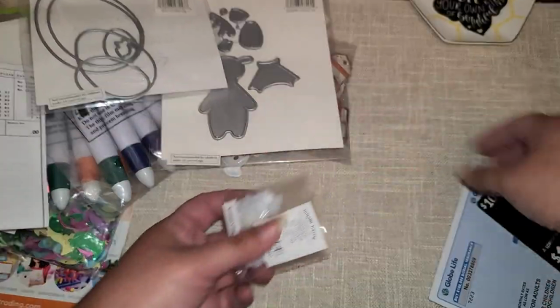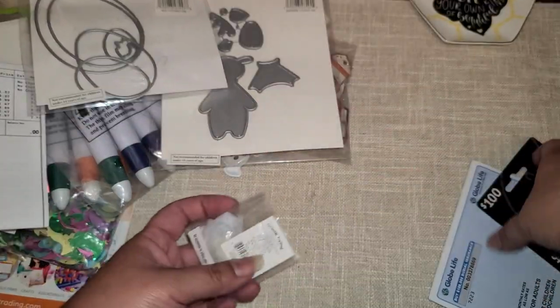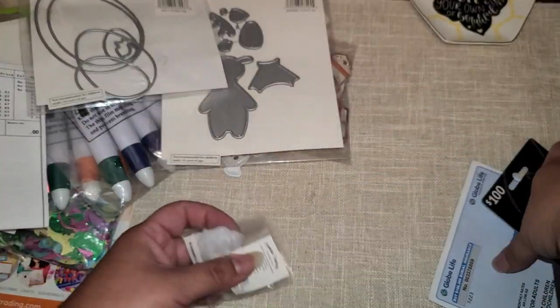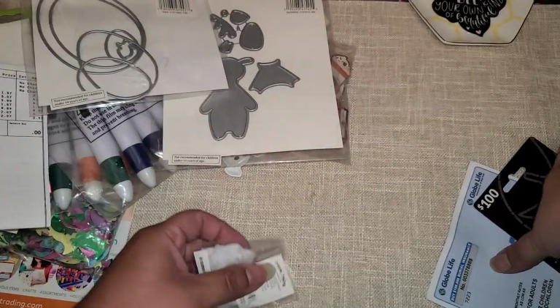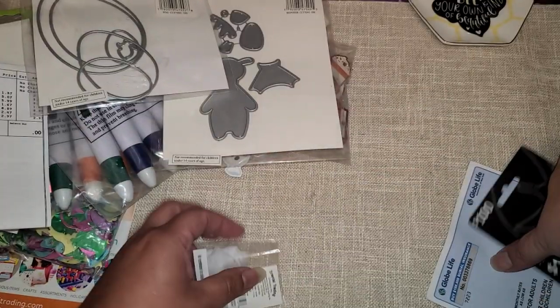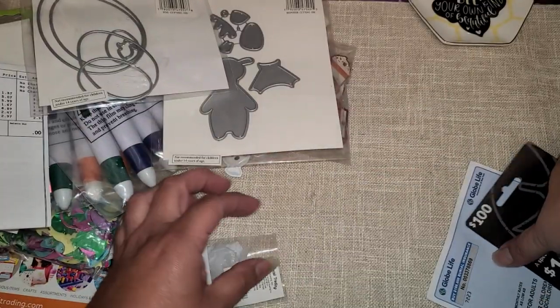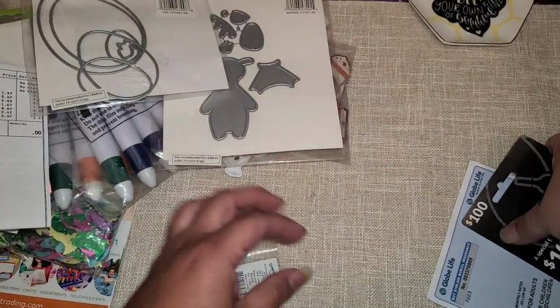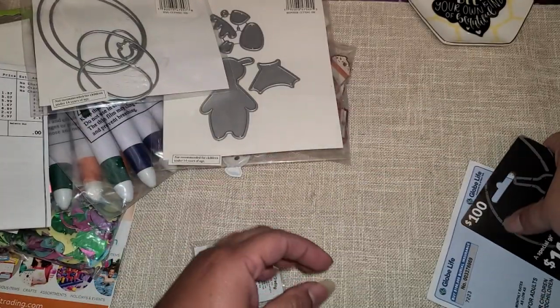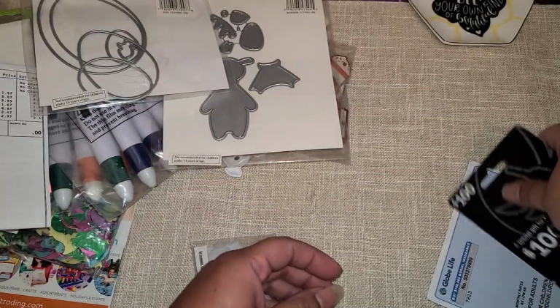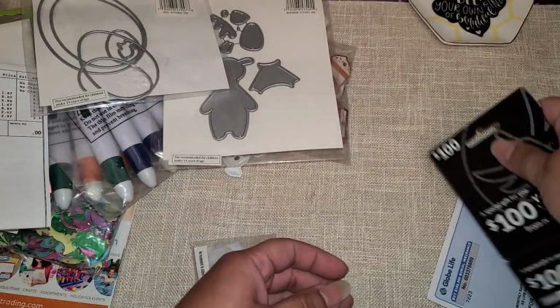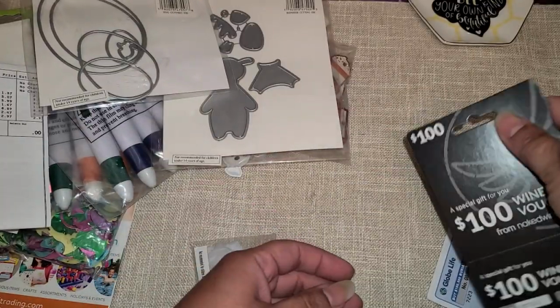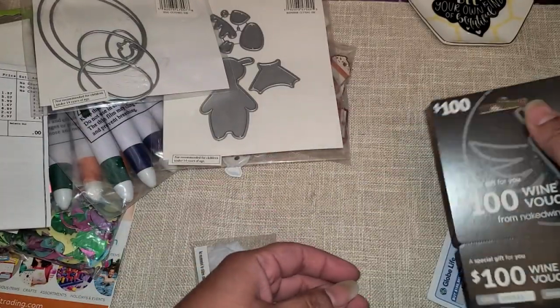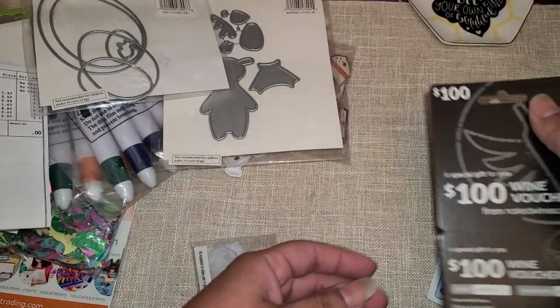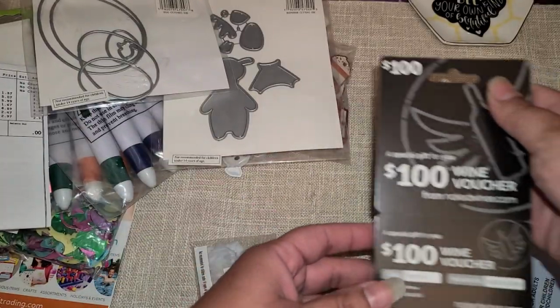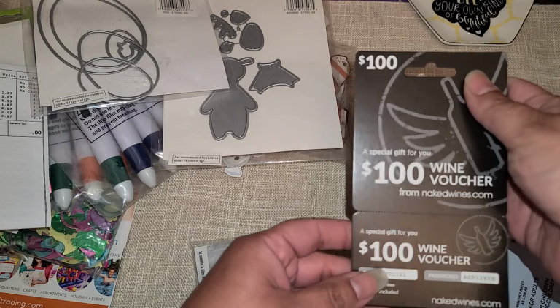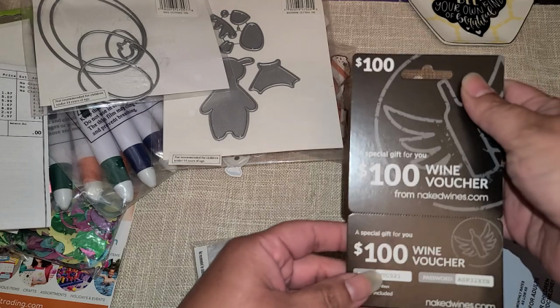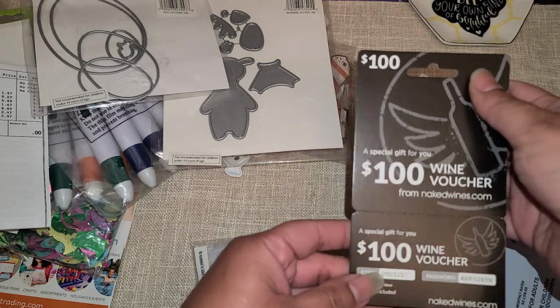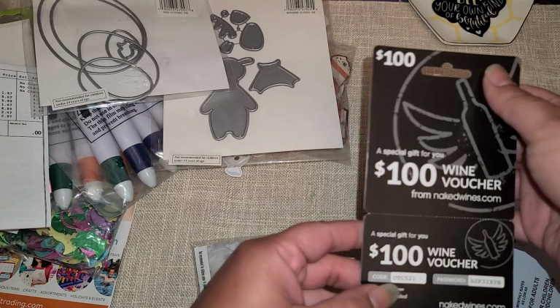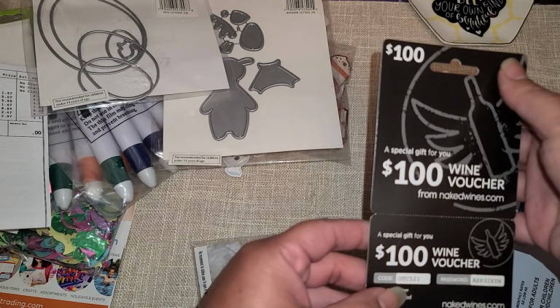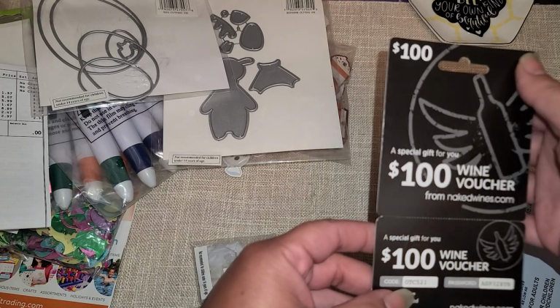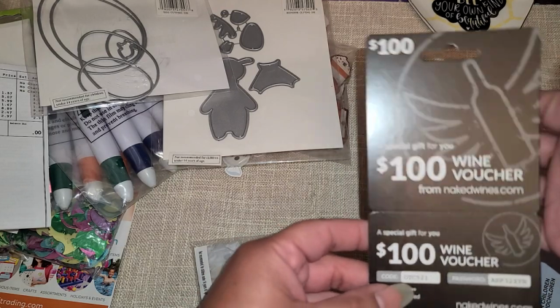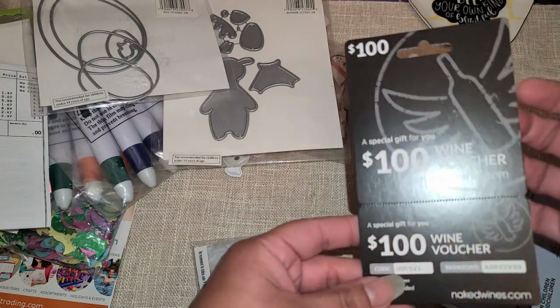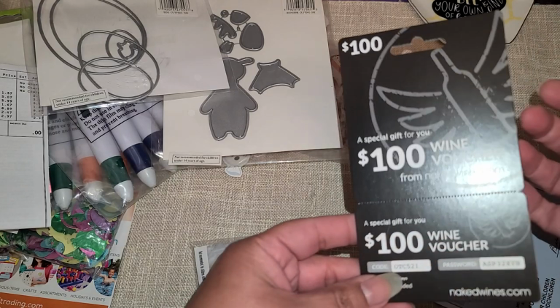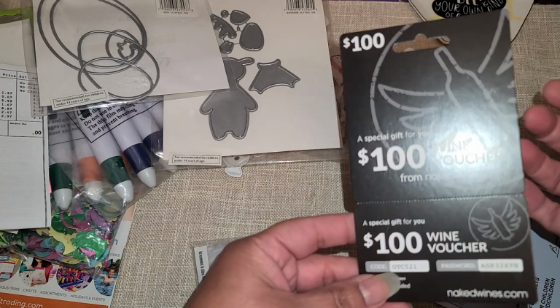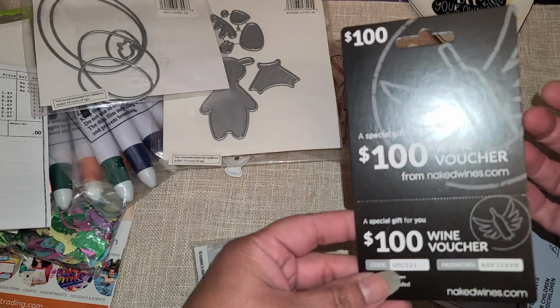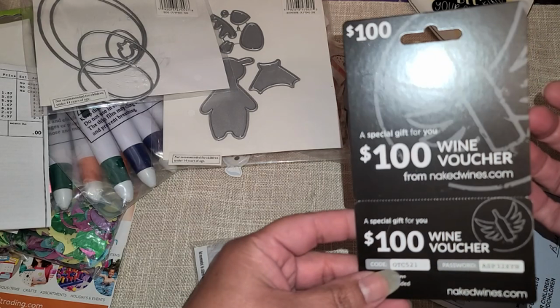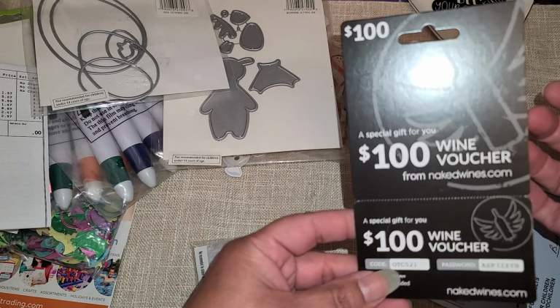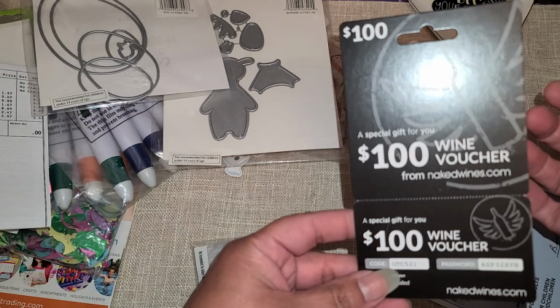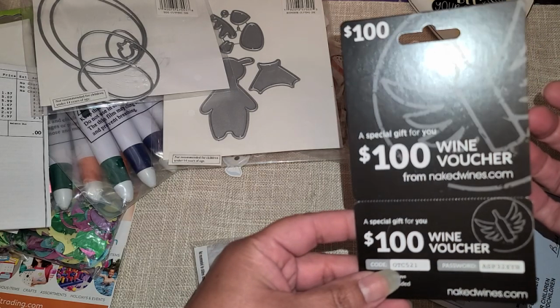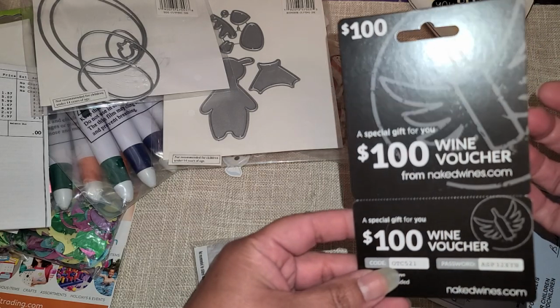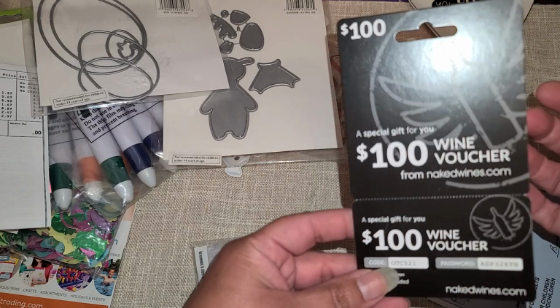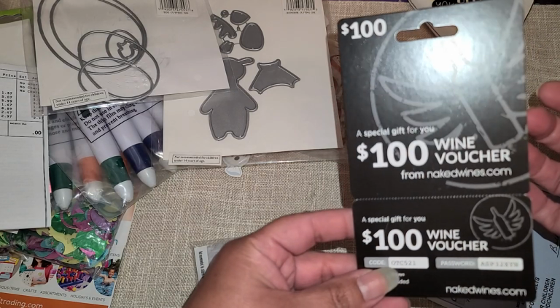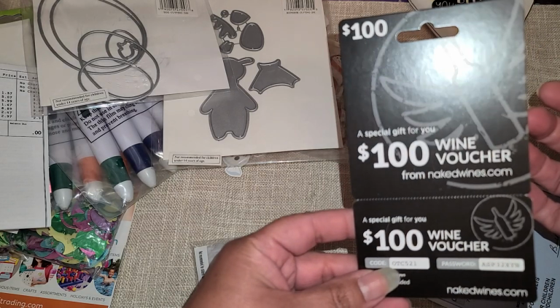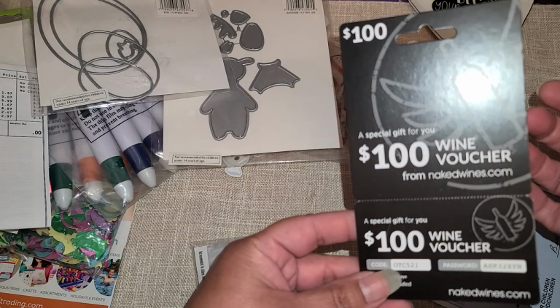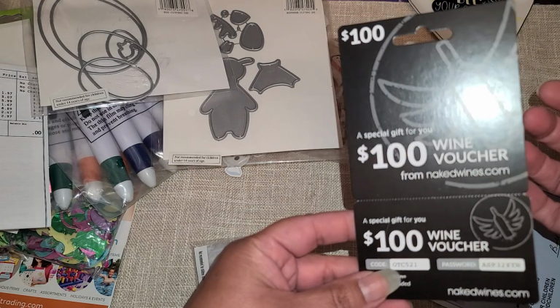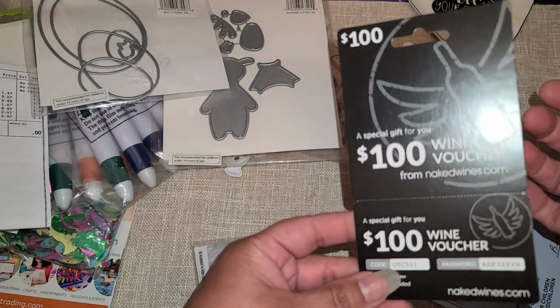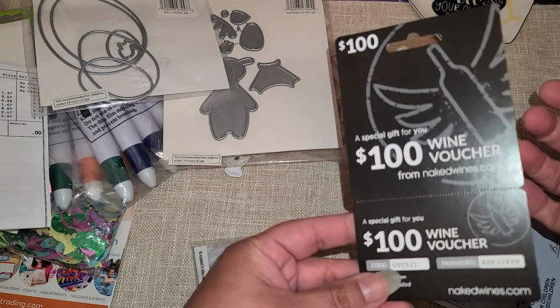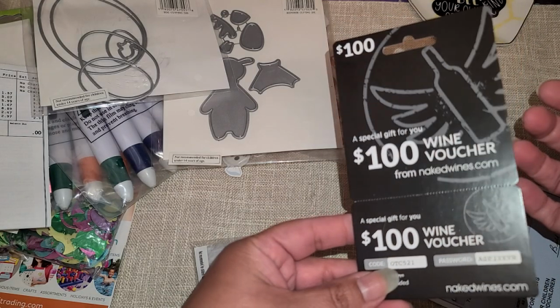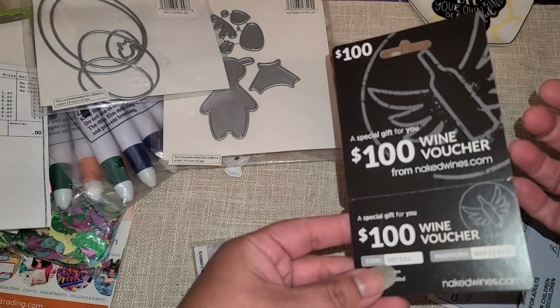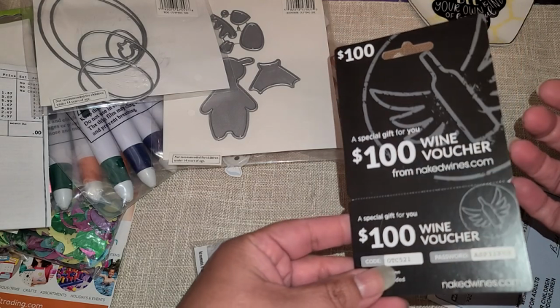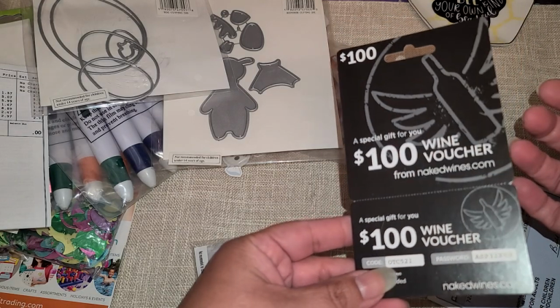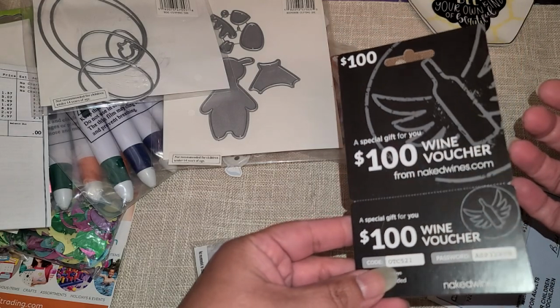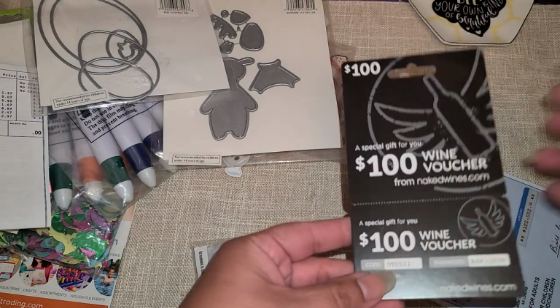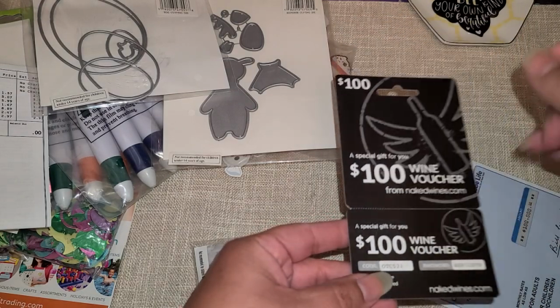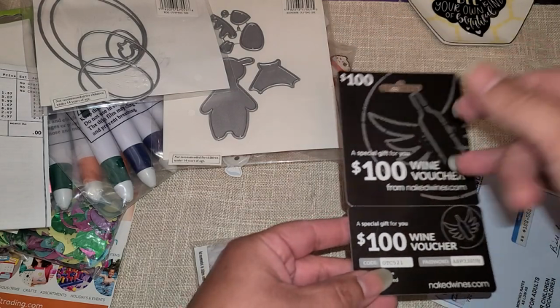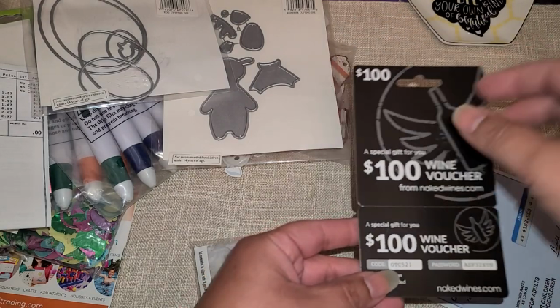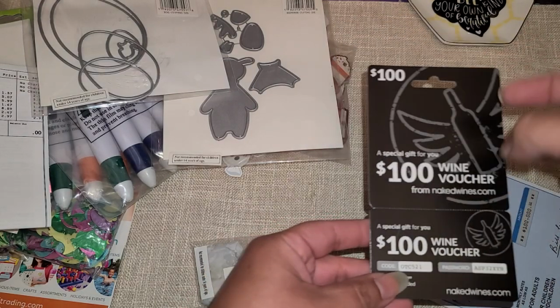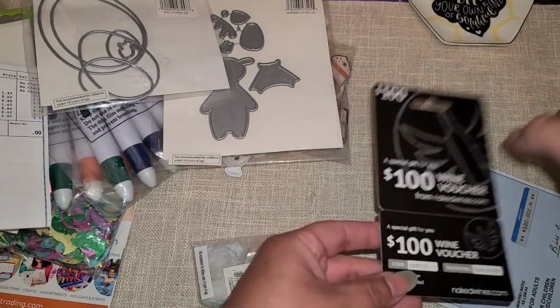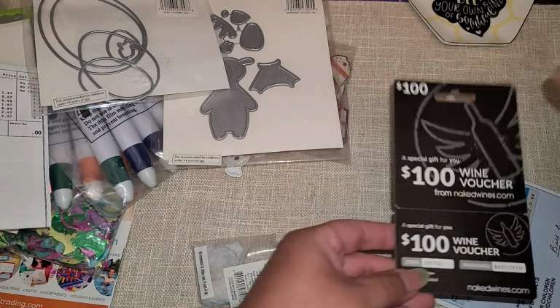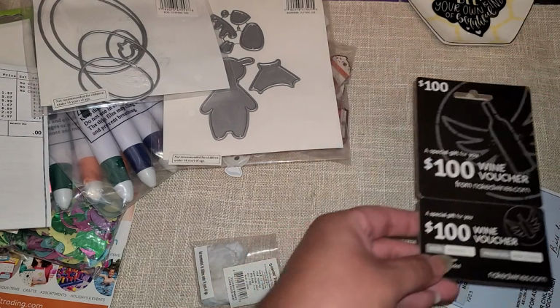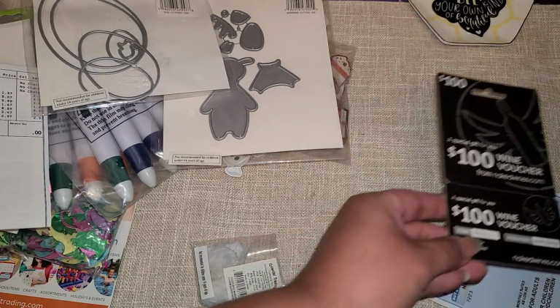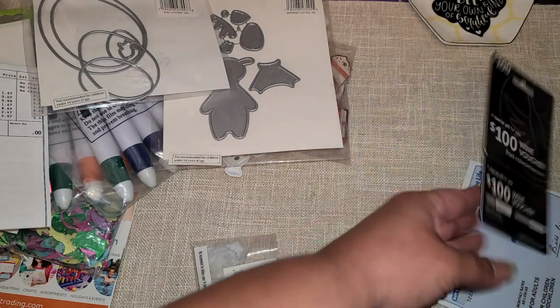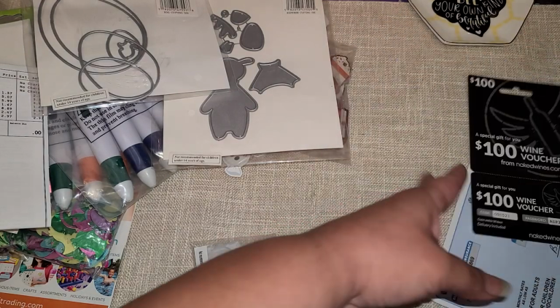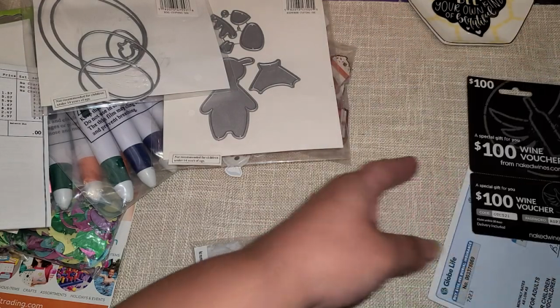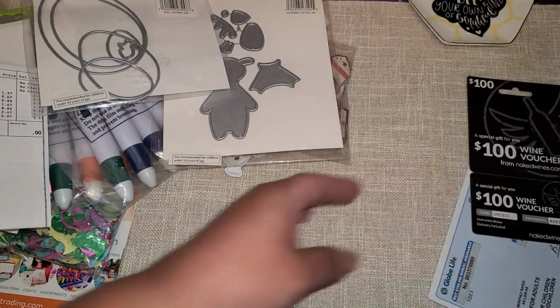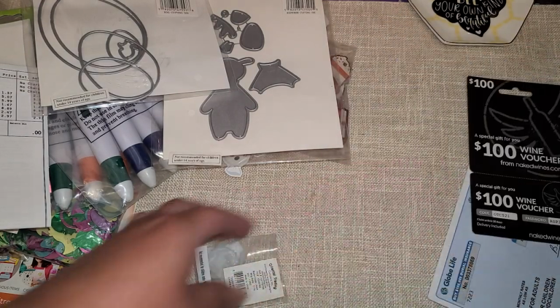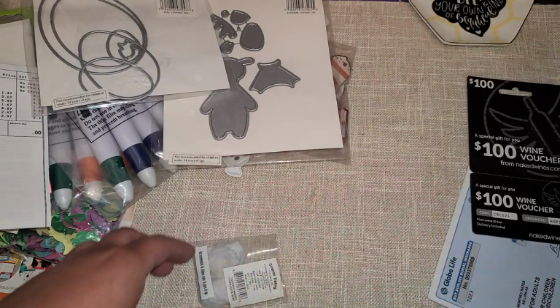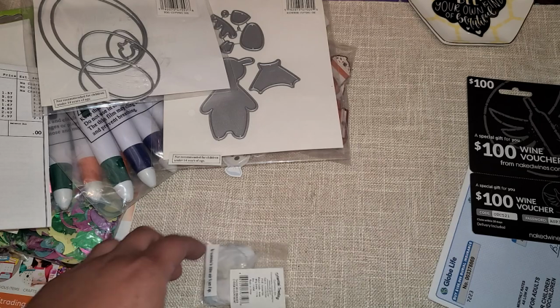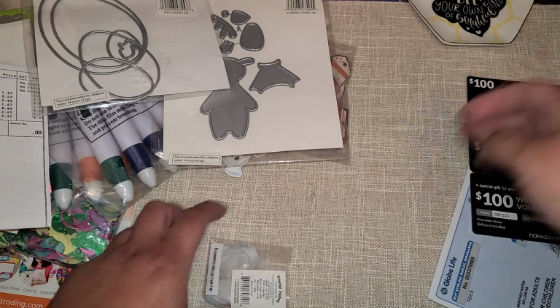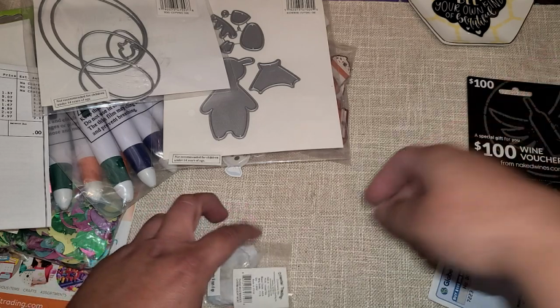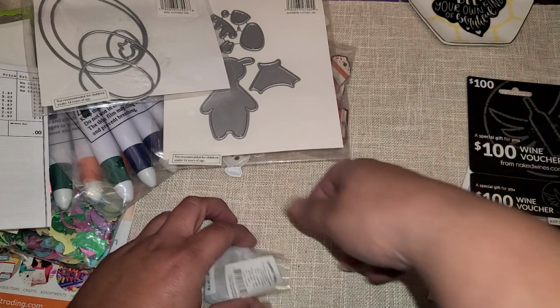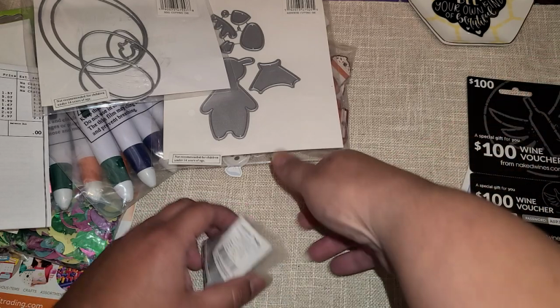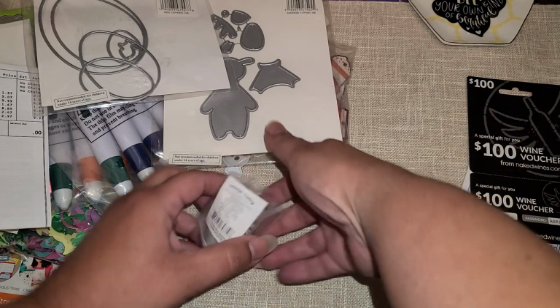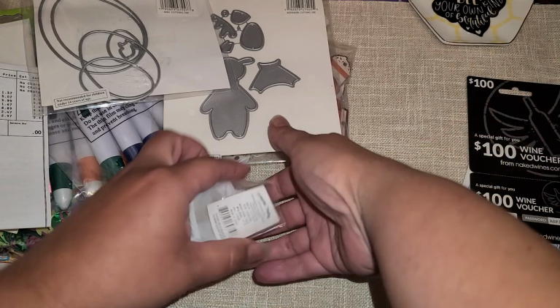They also sent one of these voucher things, but I never use these, so if anybody can use that, let me know.